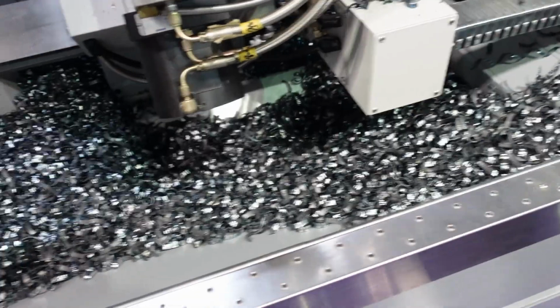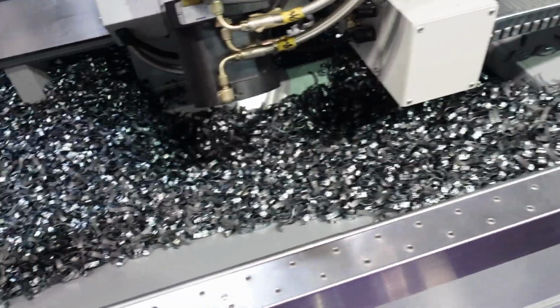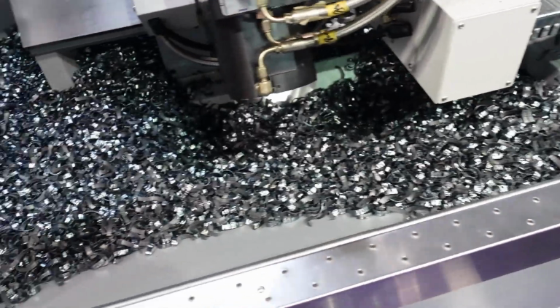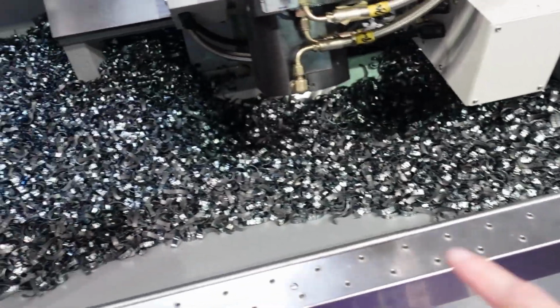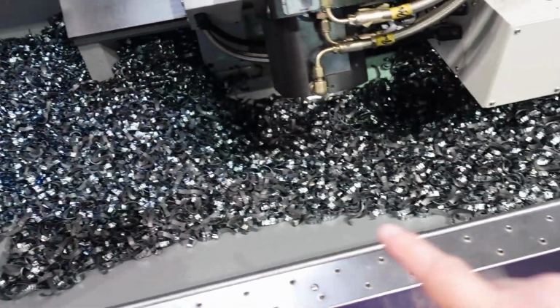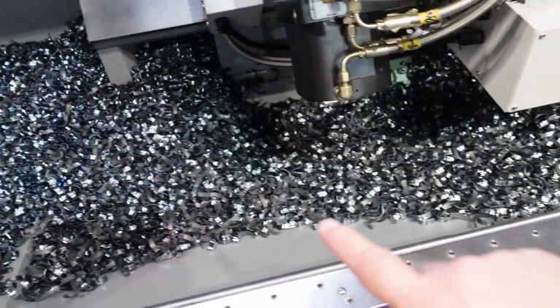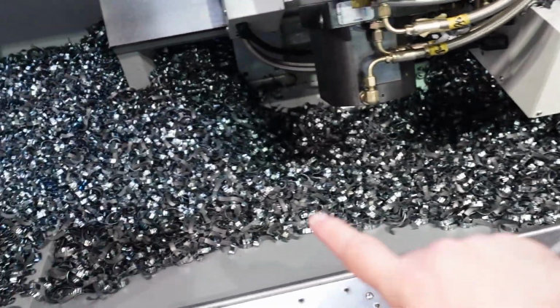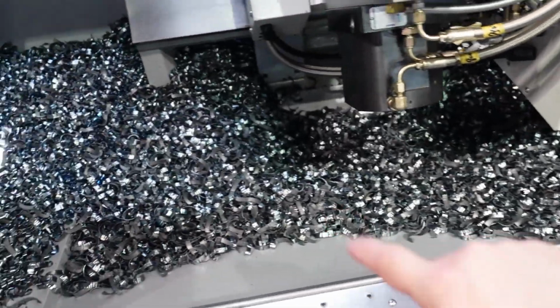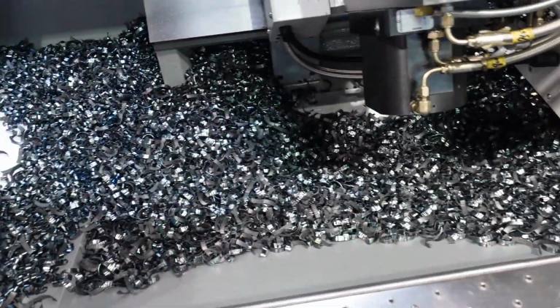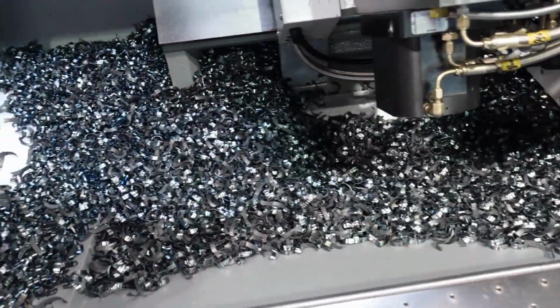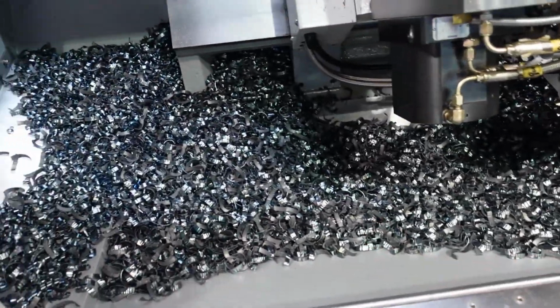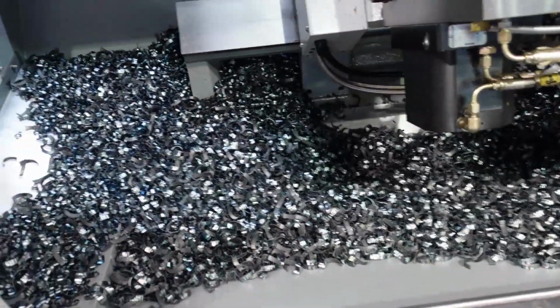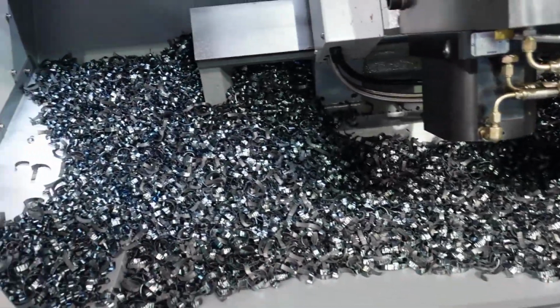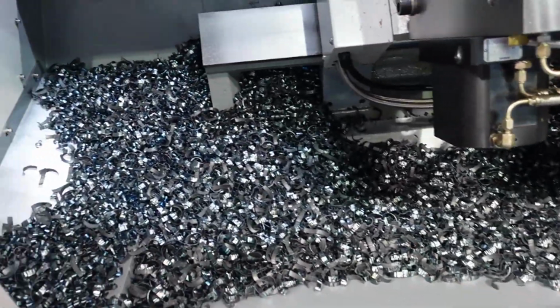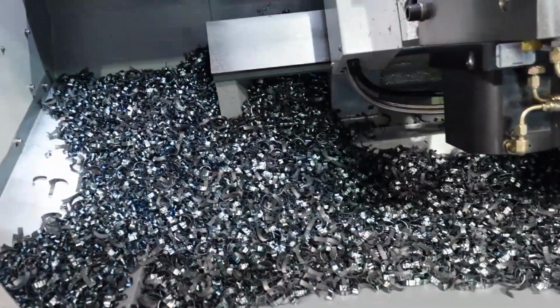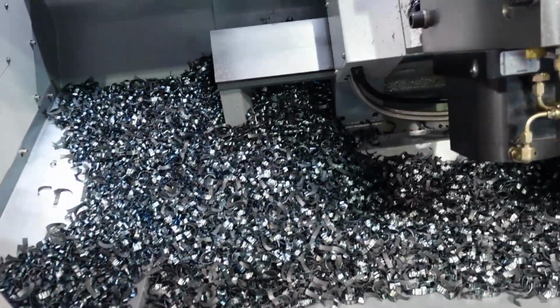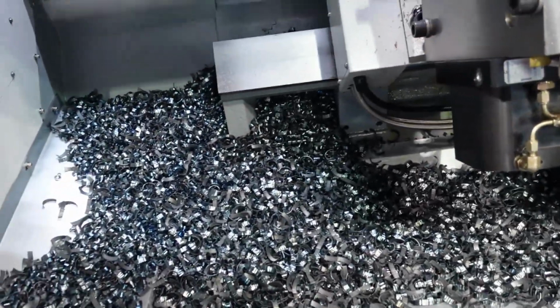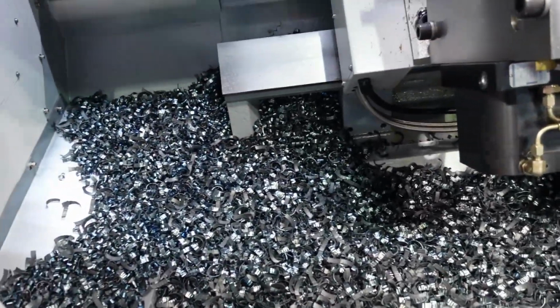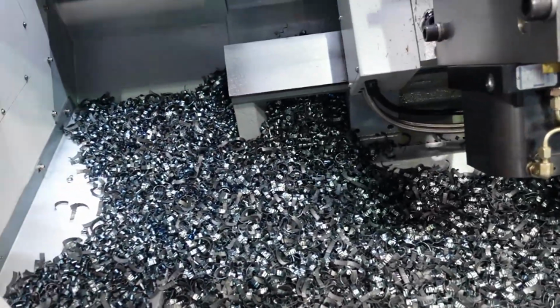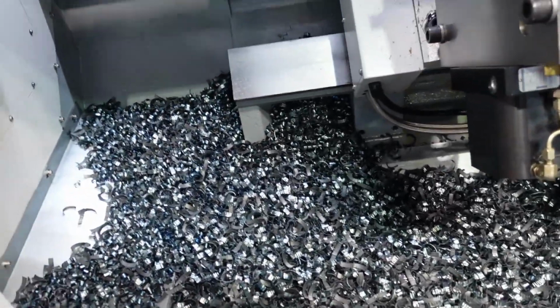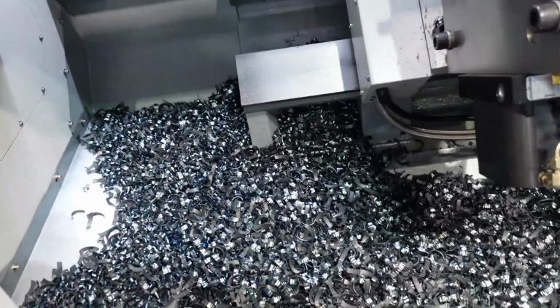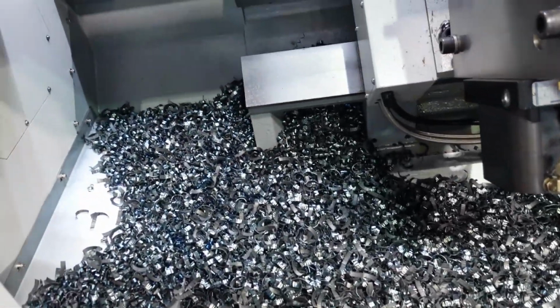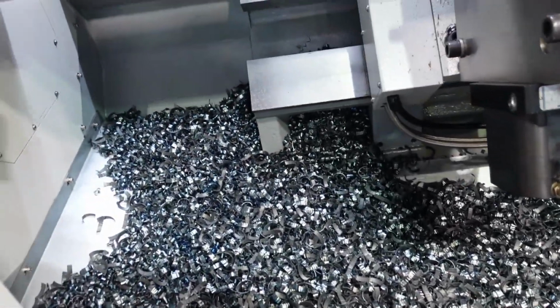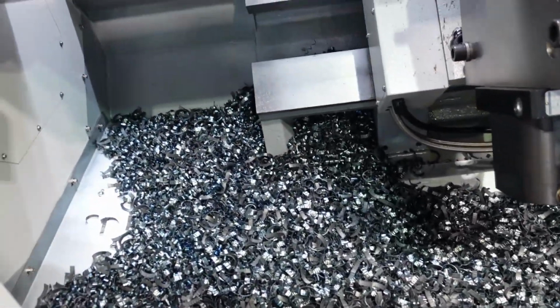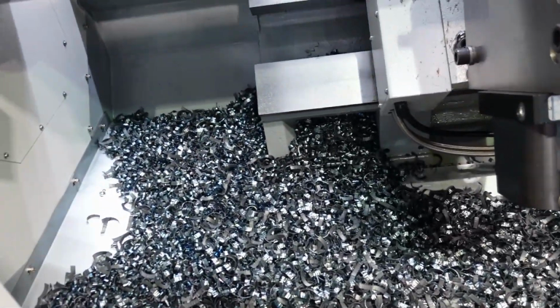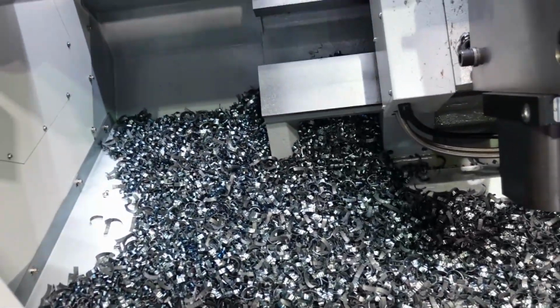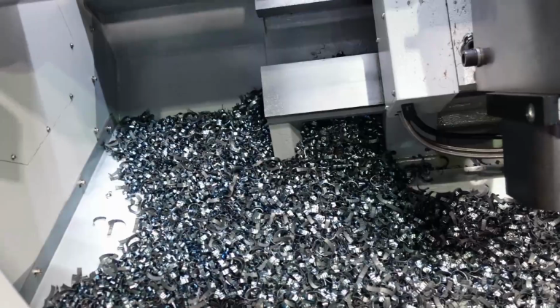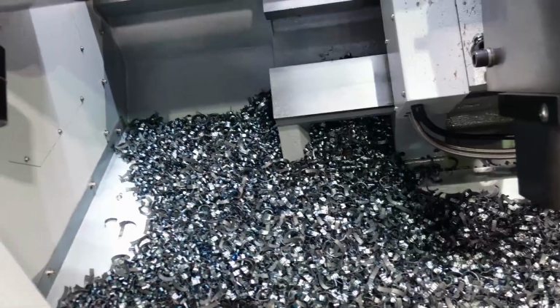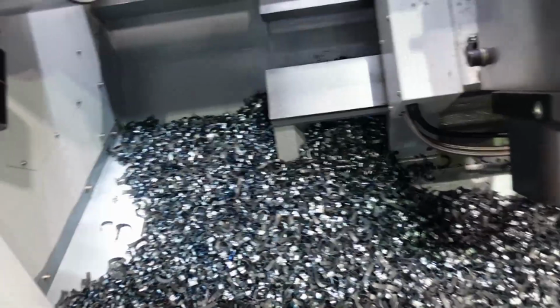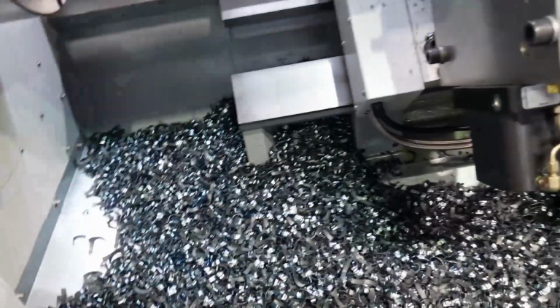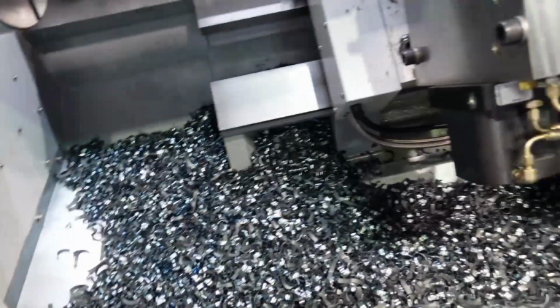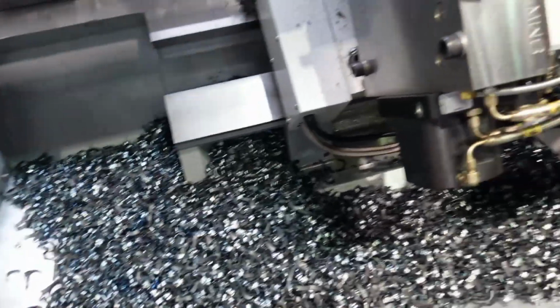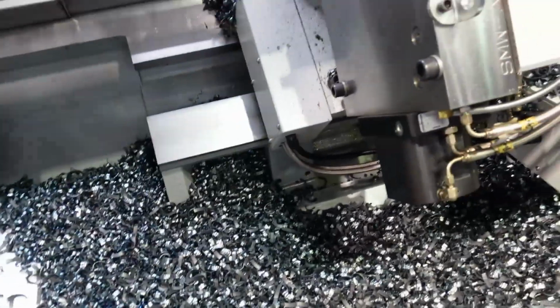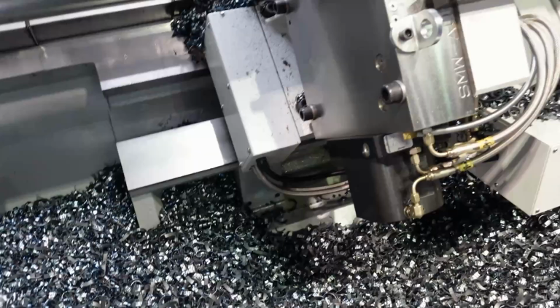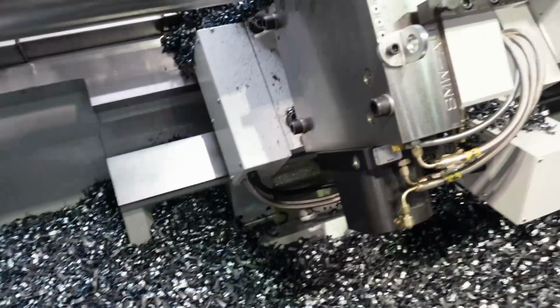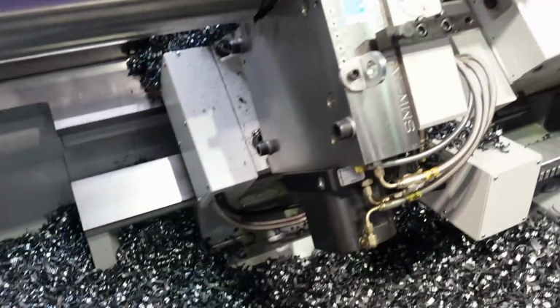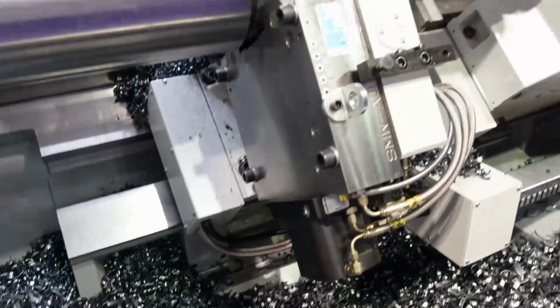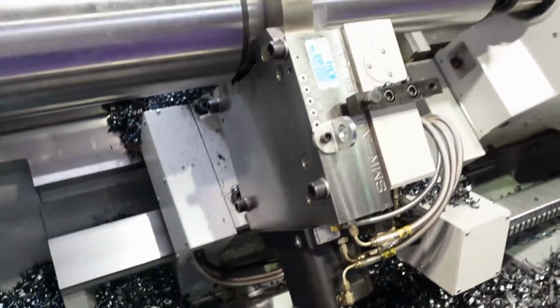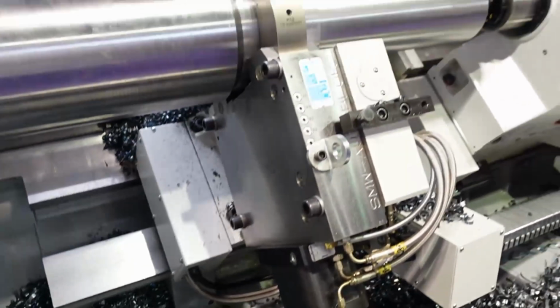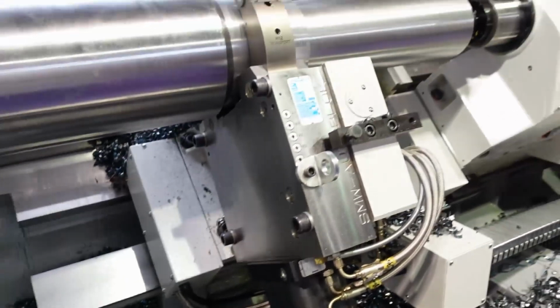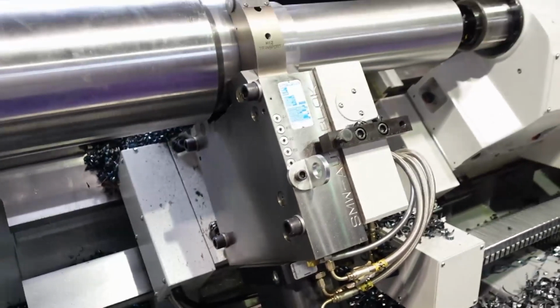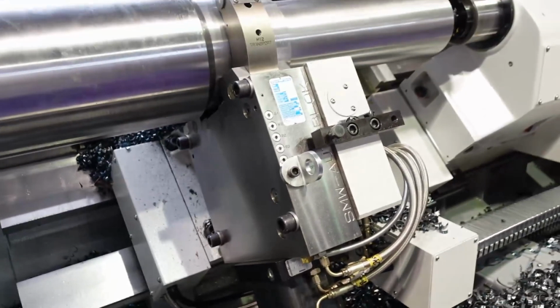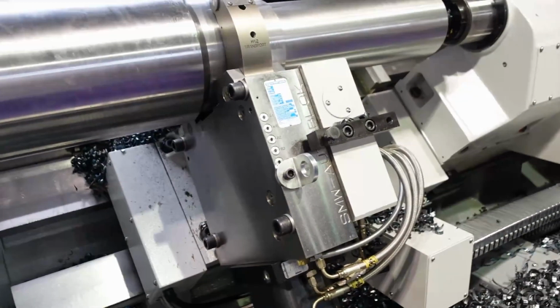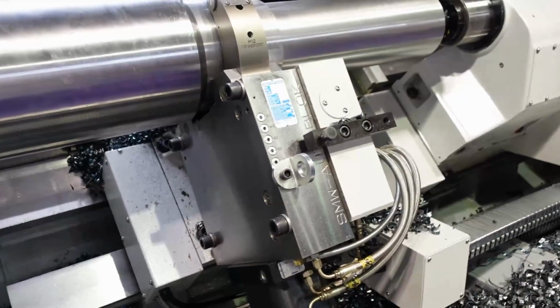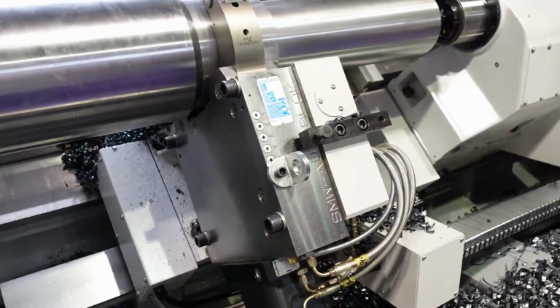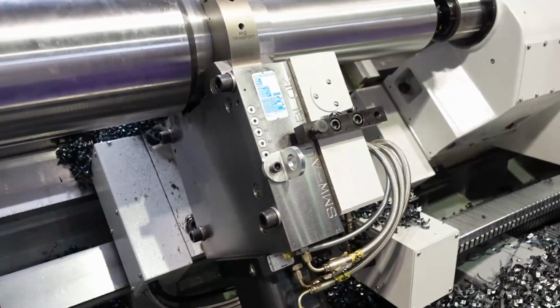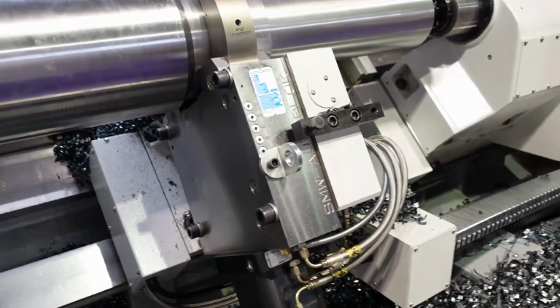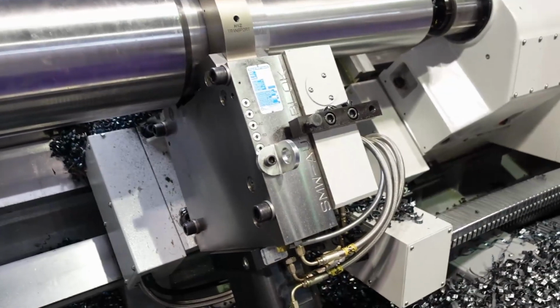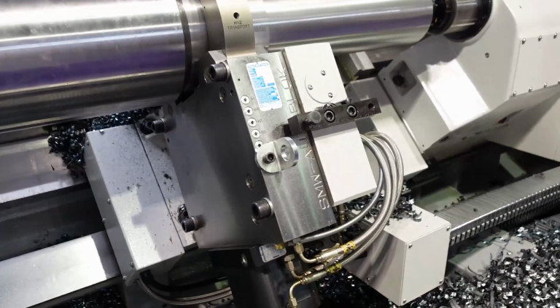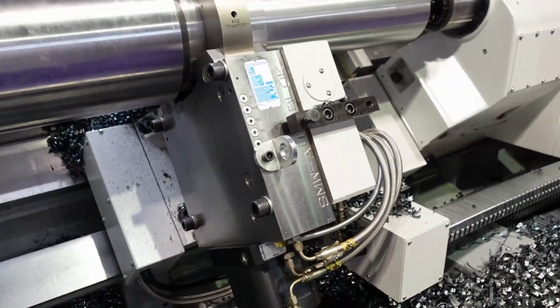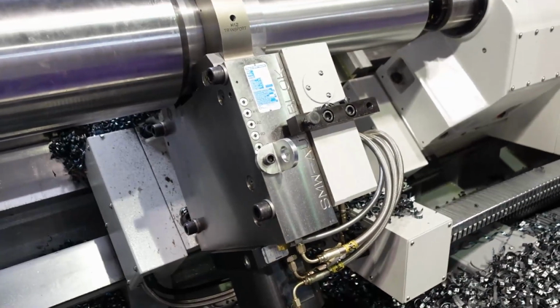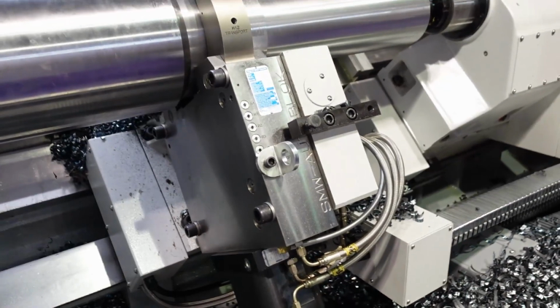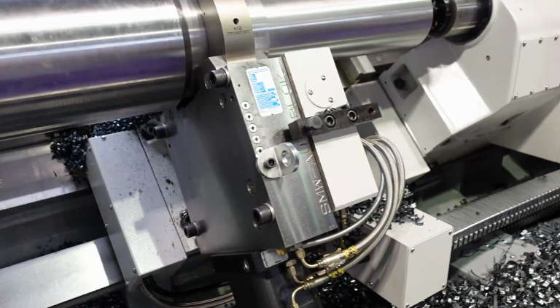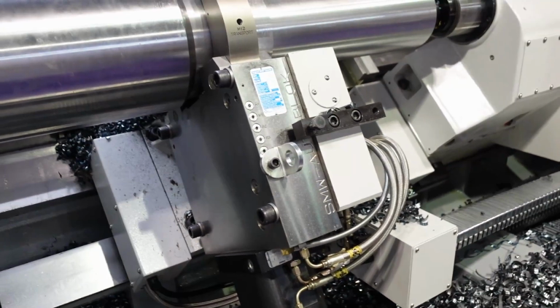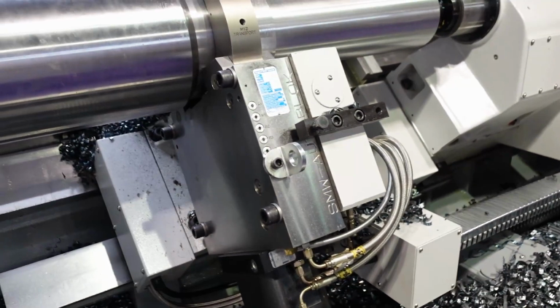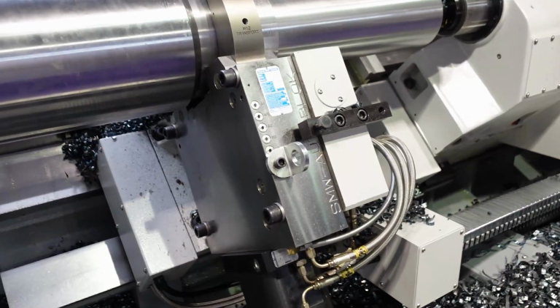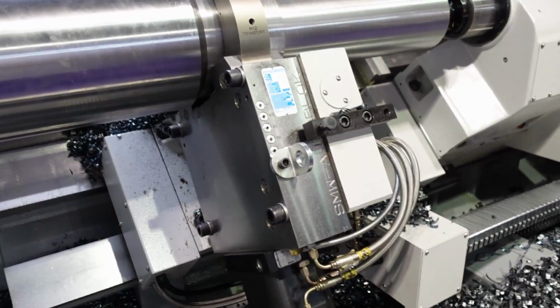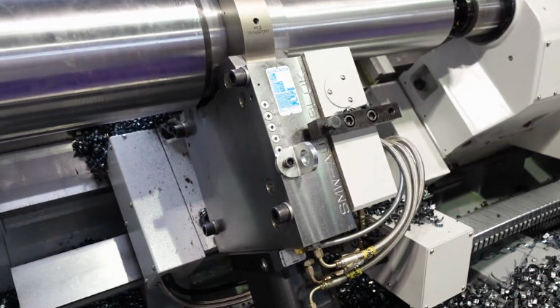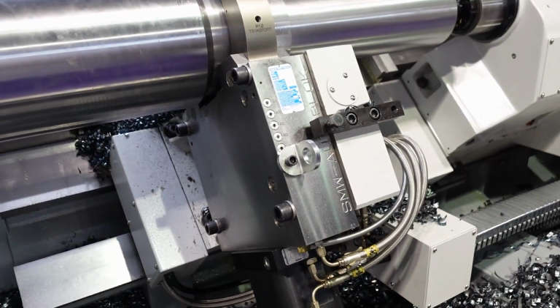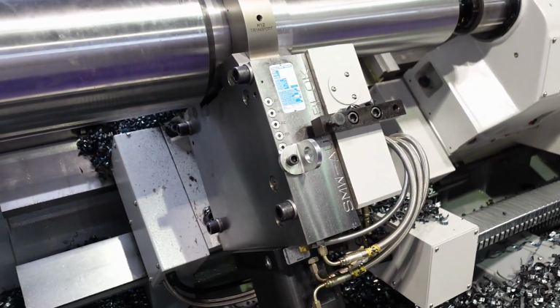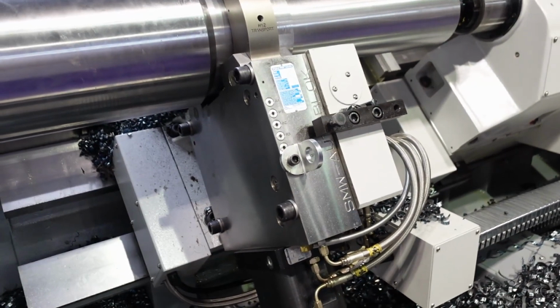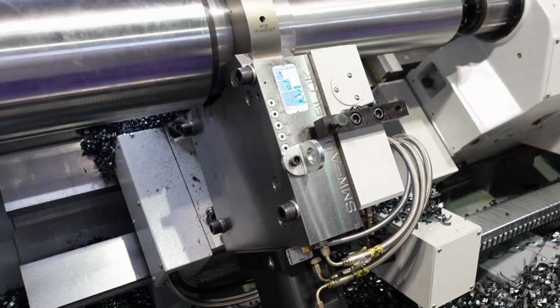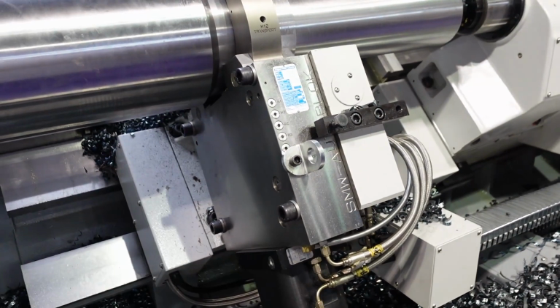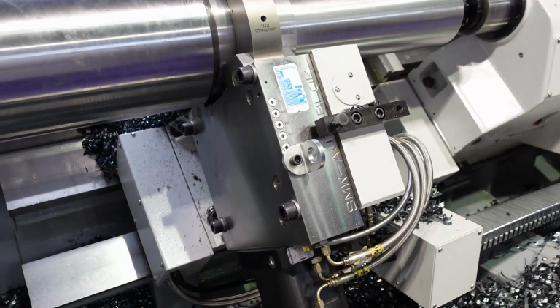Now these are really metallic chips — not metal powder — from a lathe or milling machine.